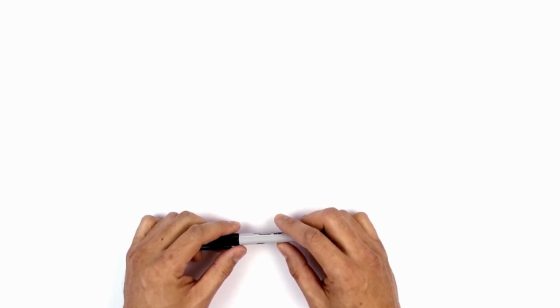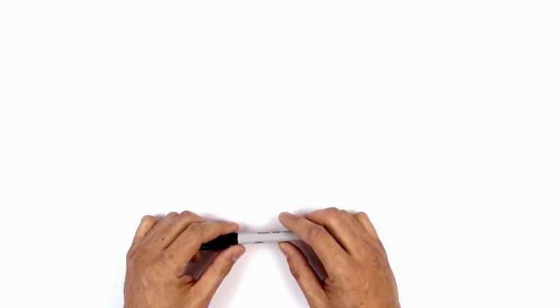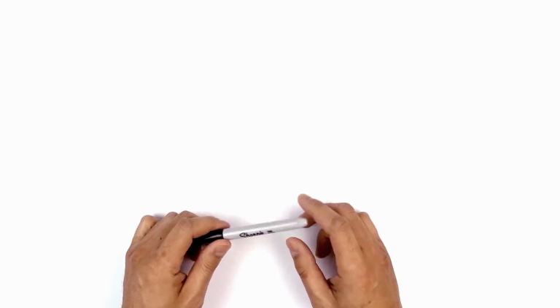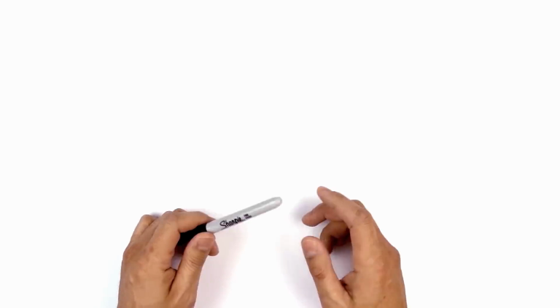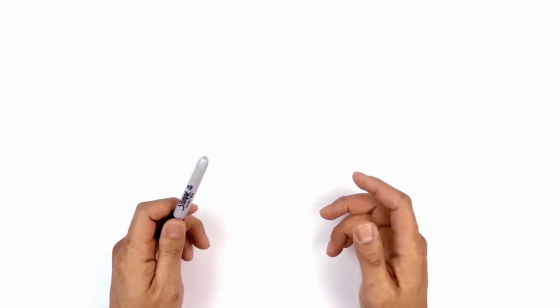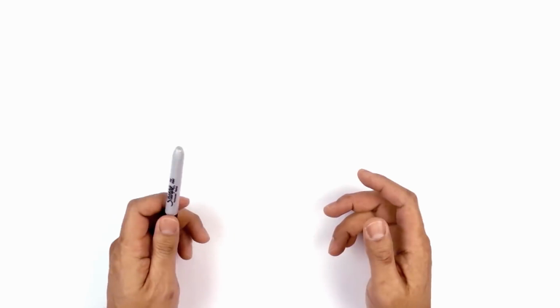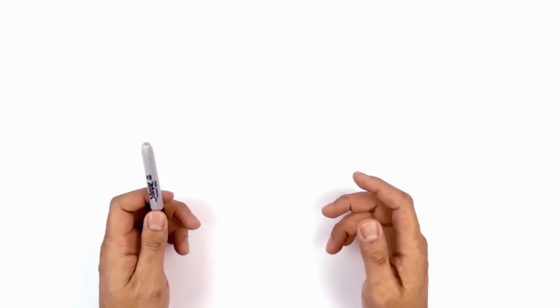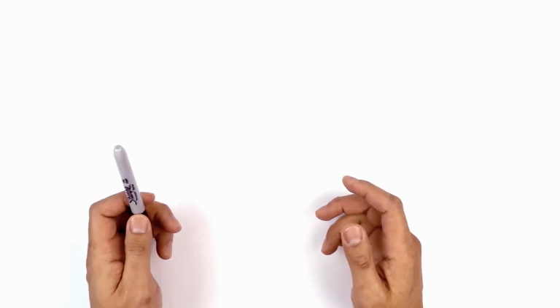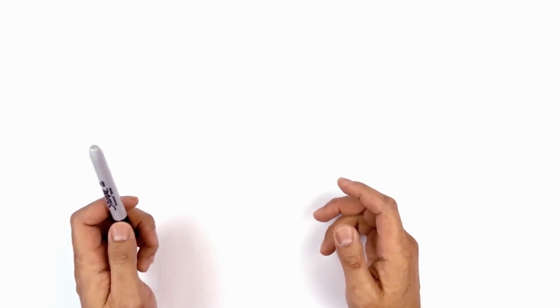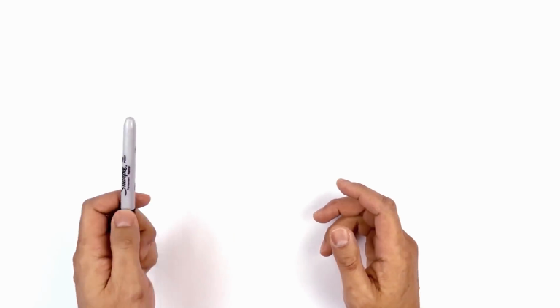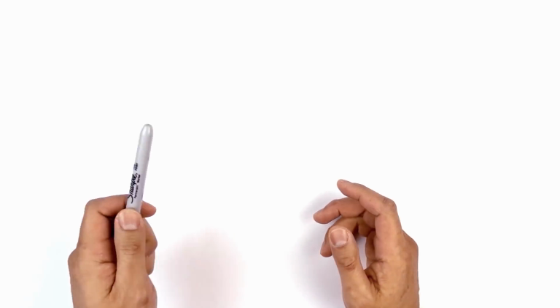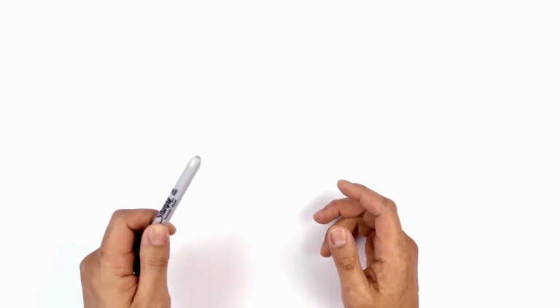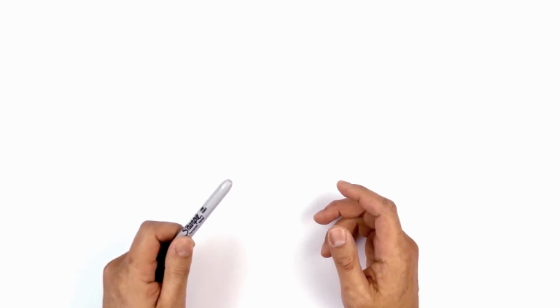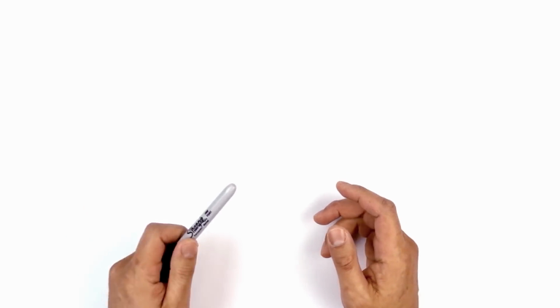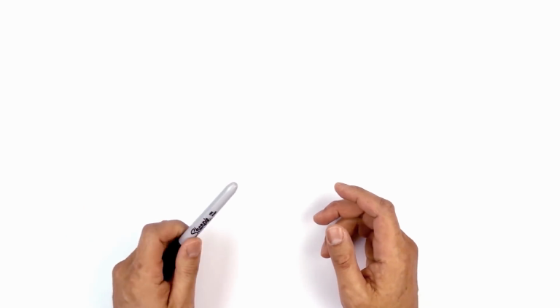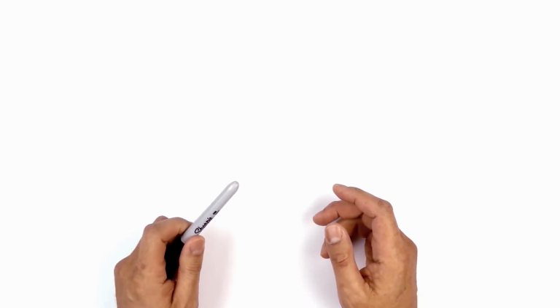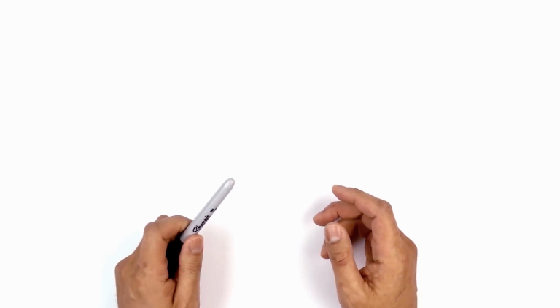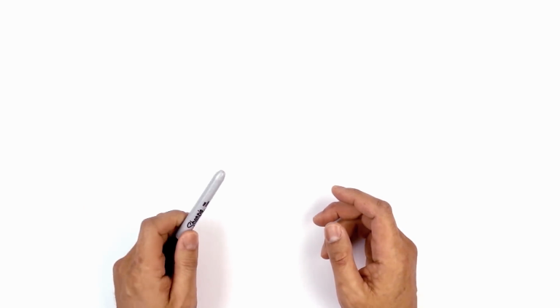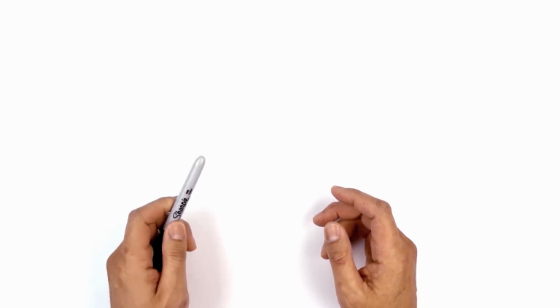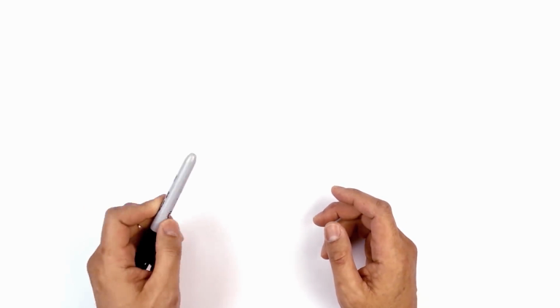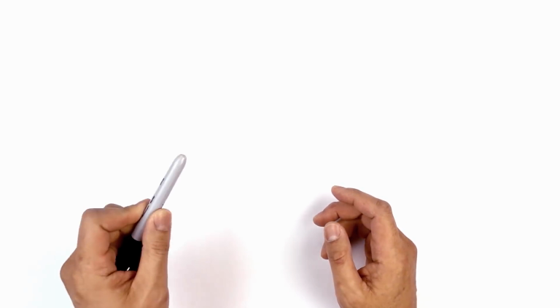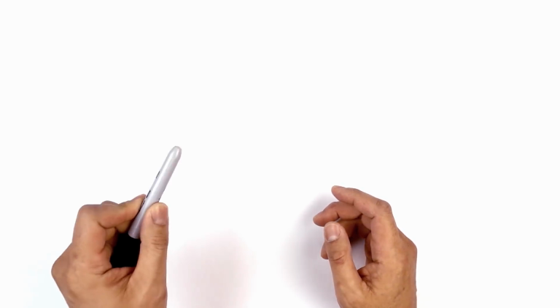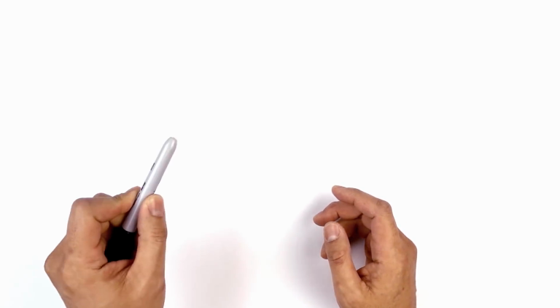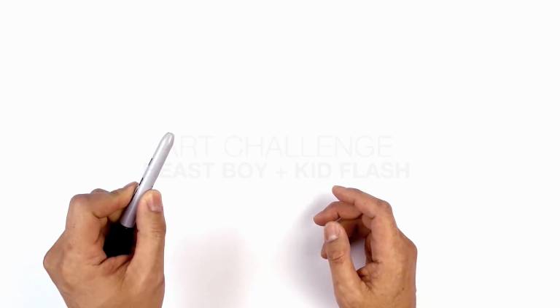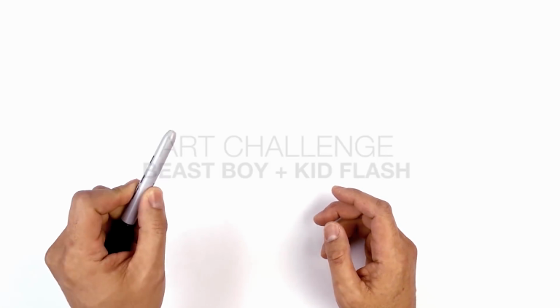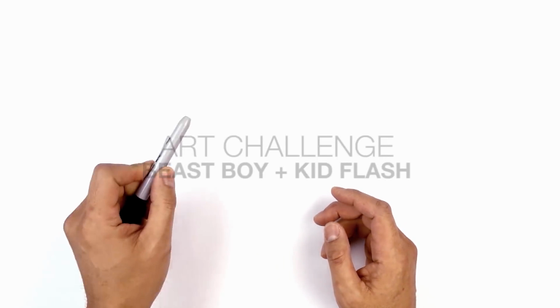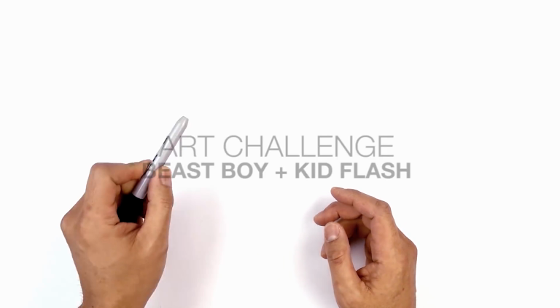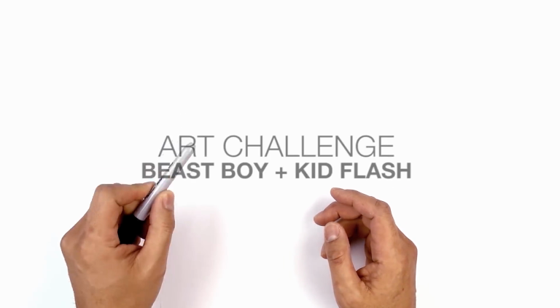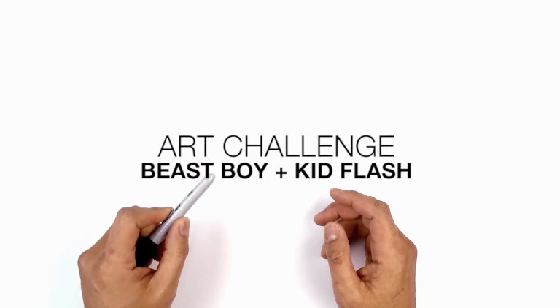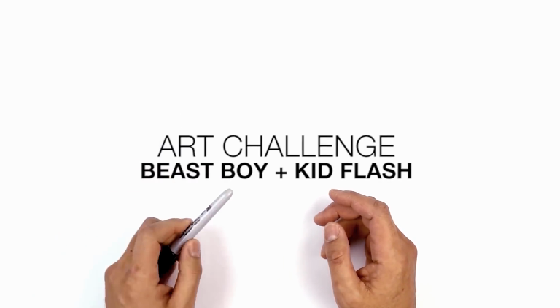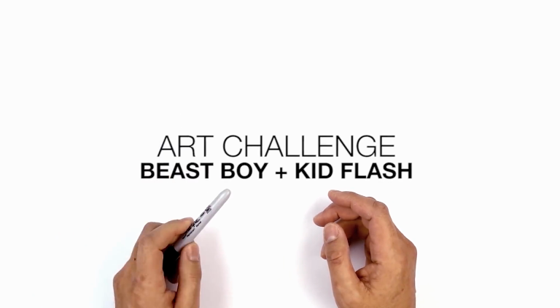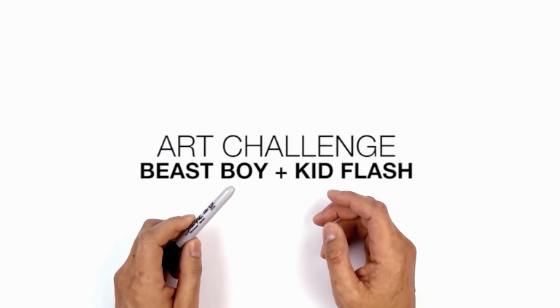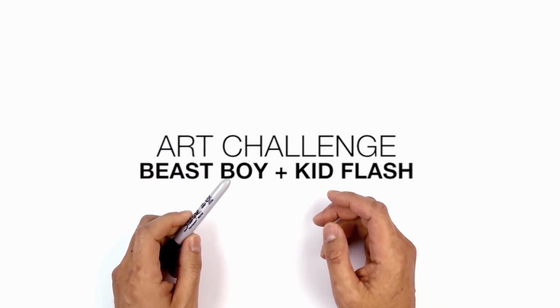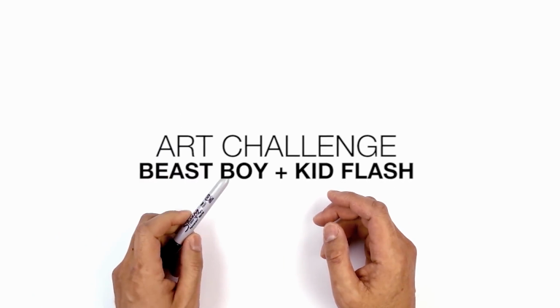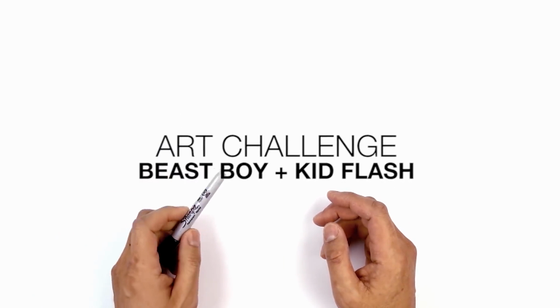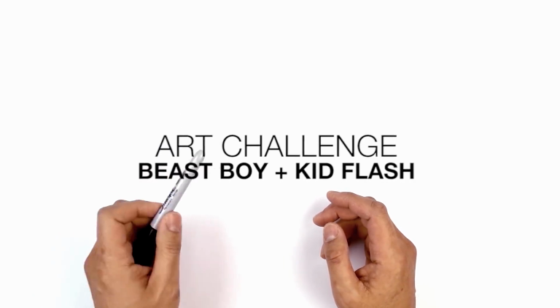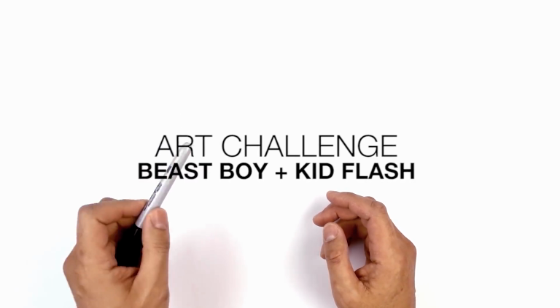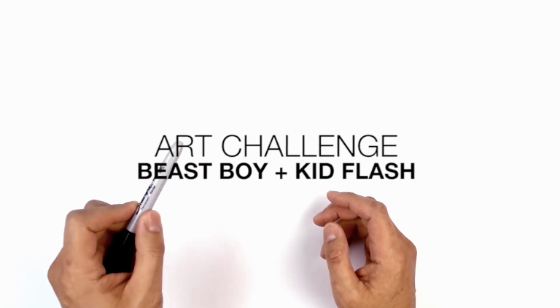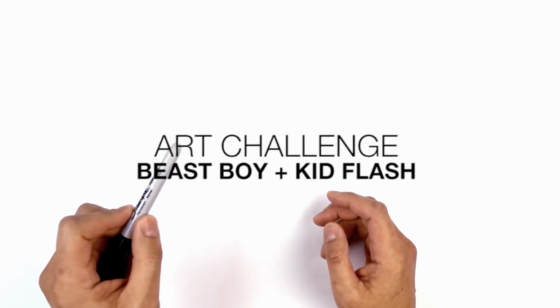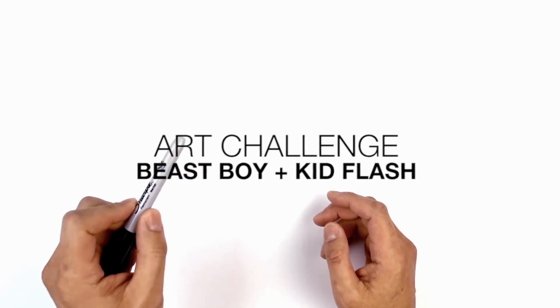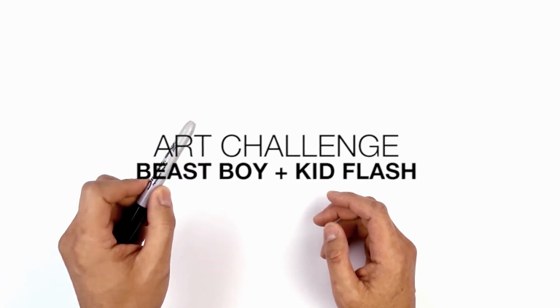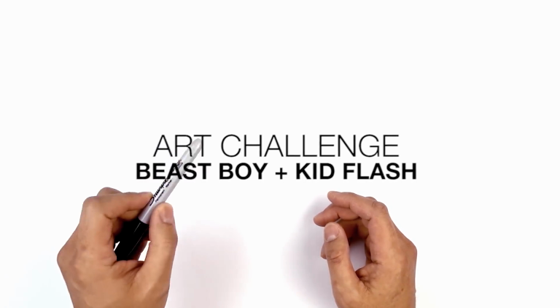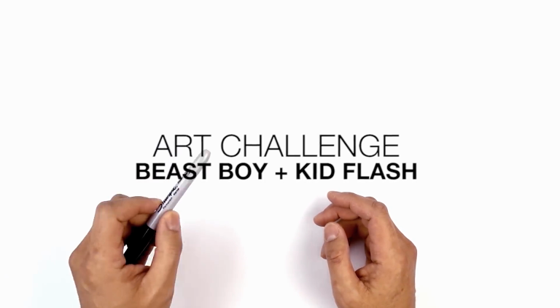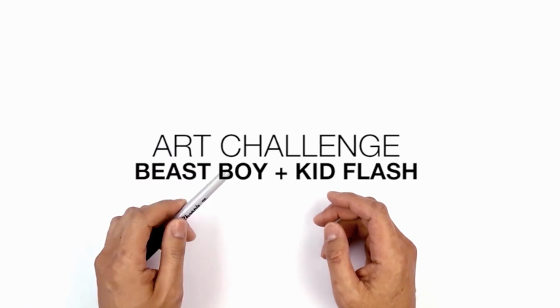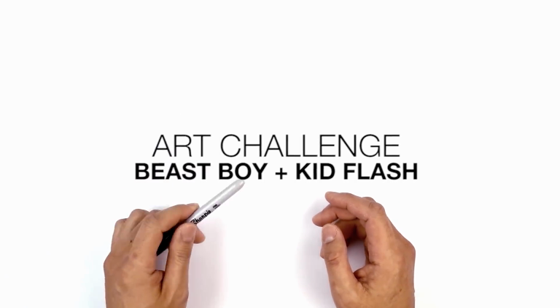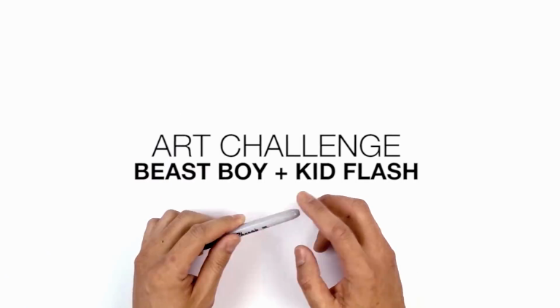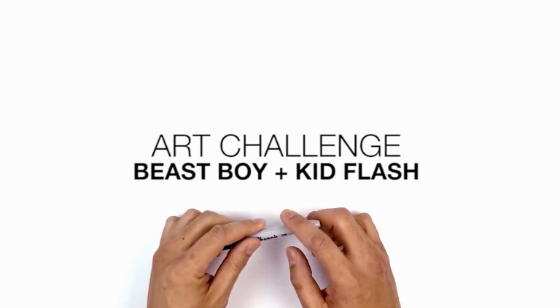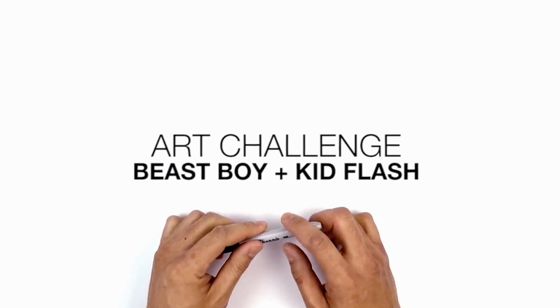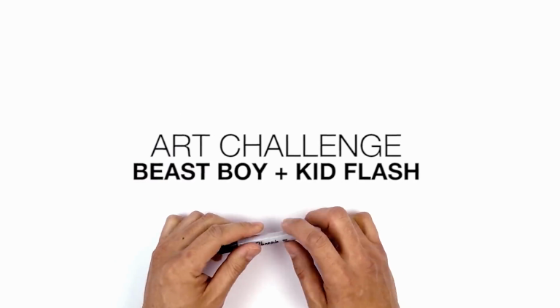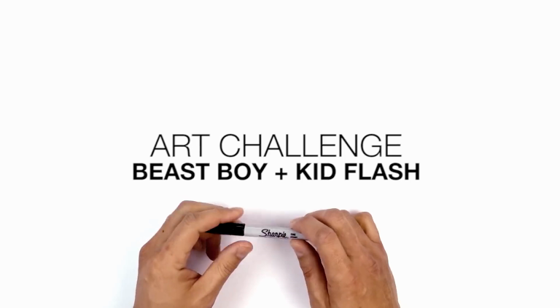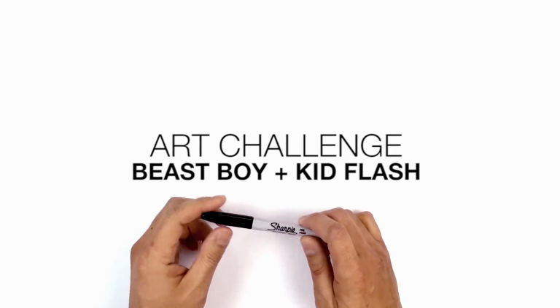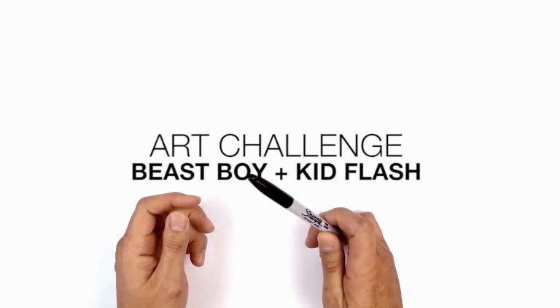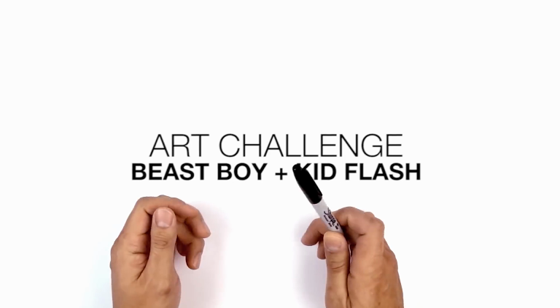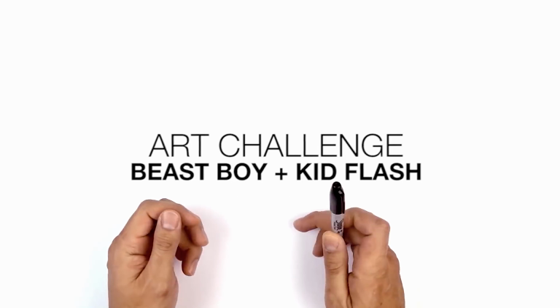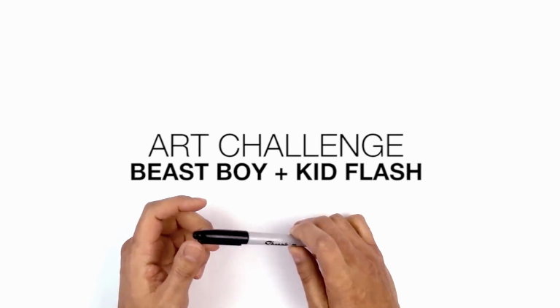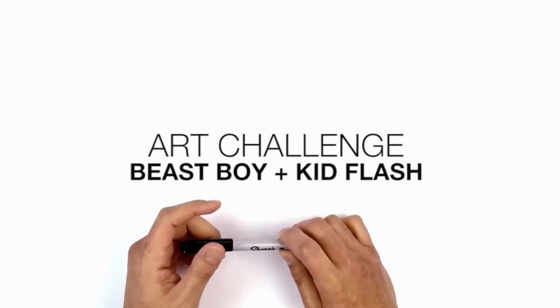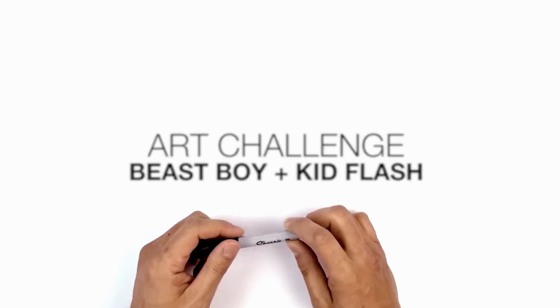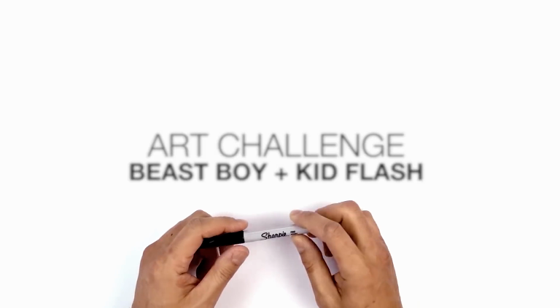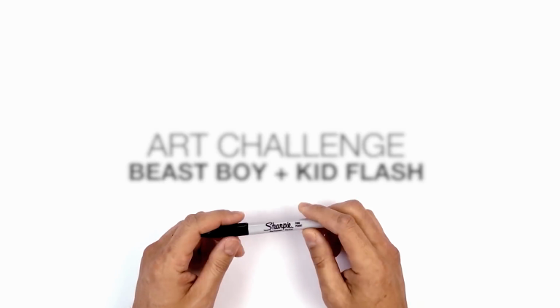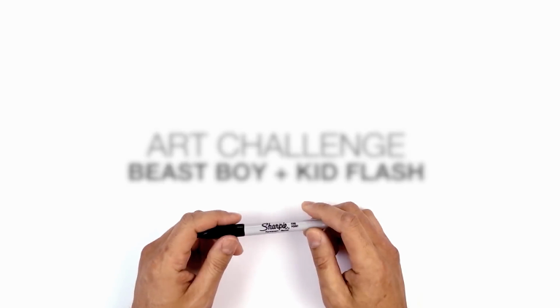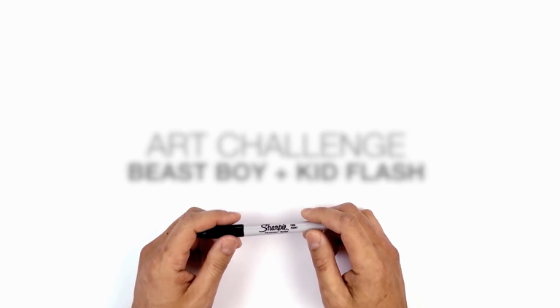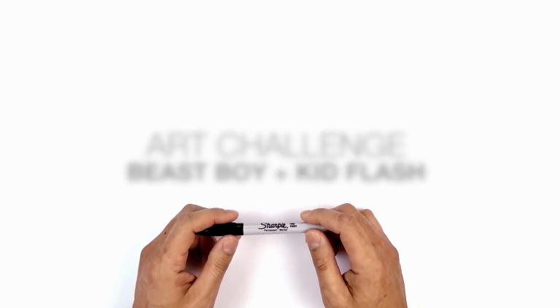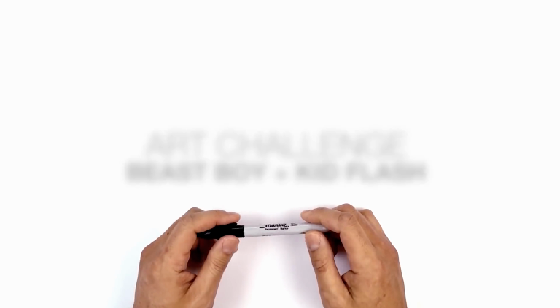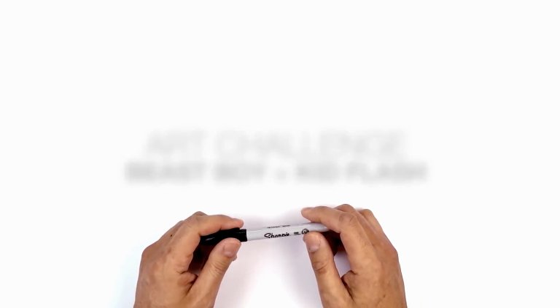Hey everyone and welcome to the club and welcome to another Weekend Art Challenge. Today I'll be fusing Beast Boy and Kid Flash from Teen Titans Go.